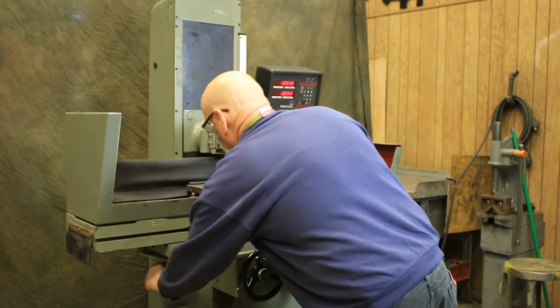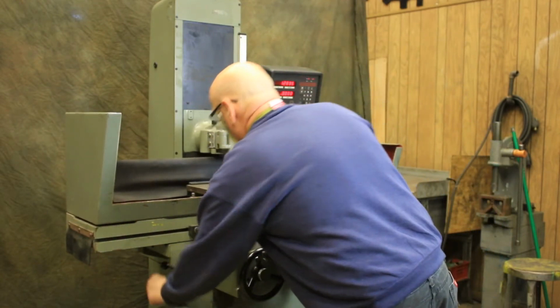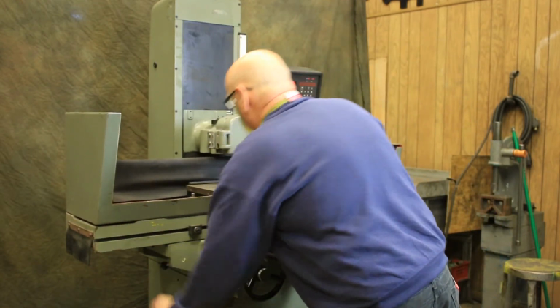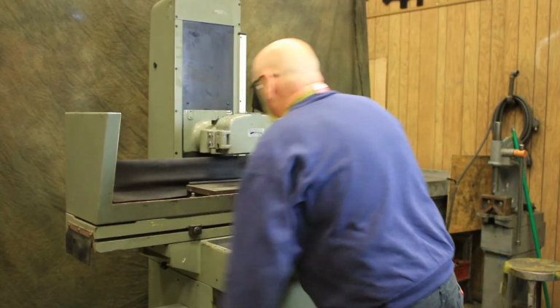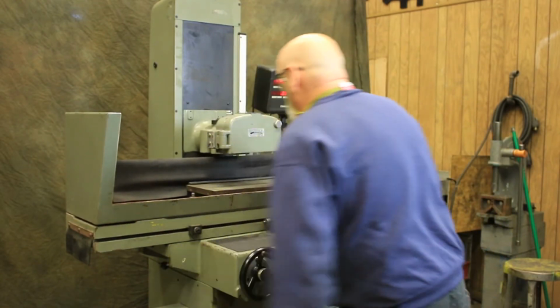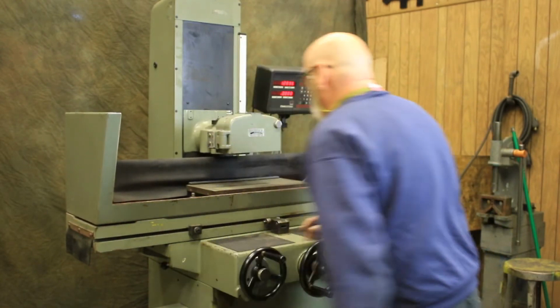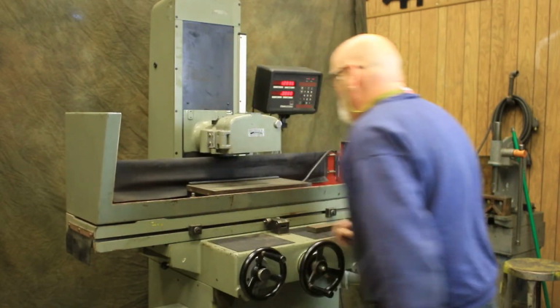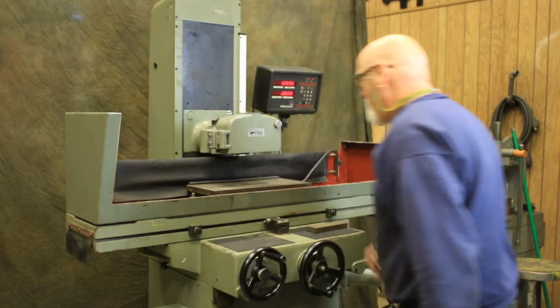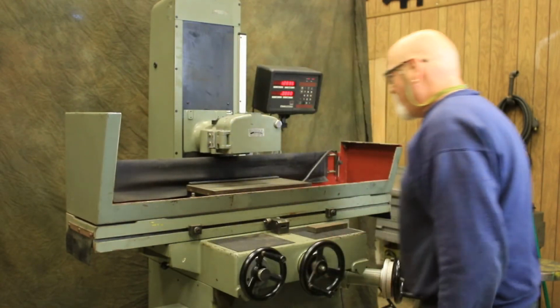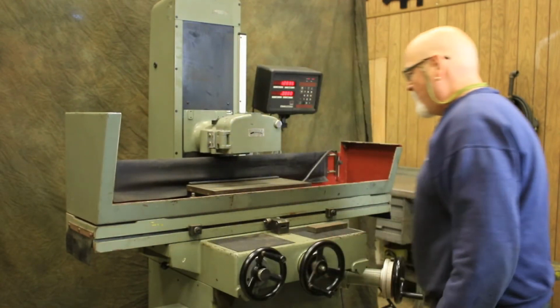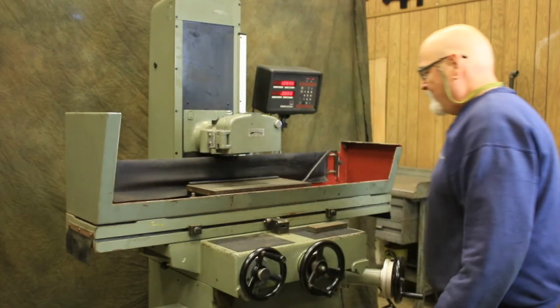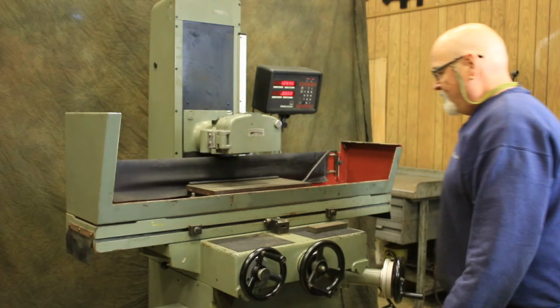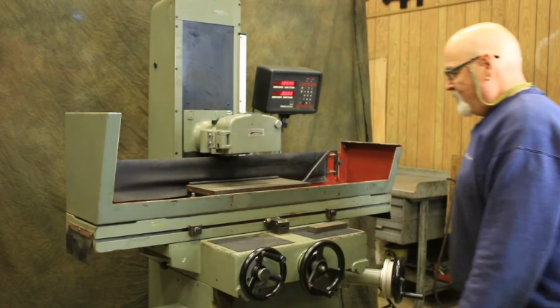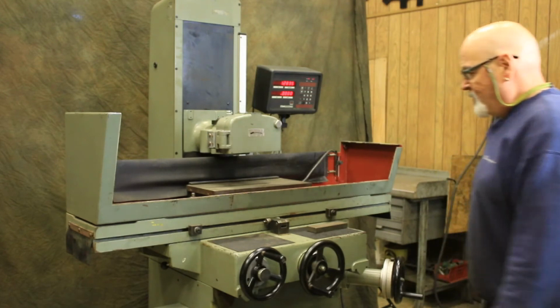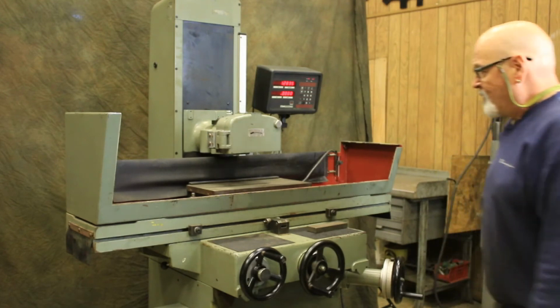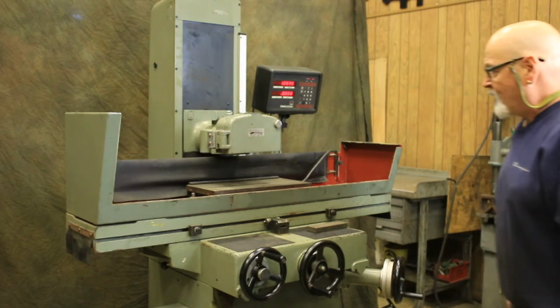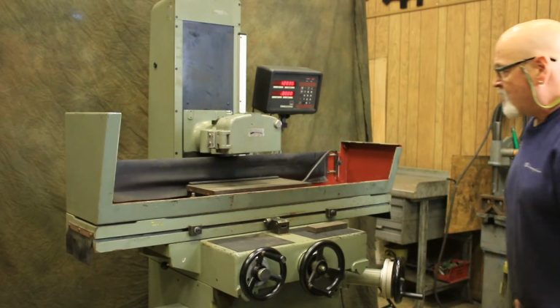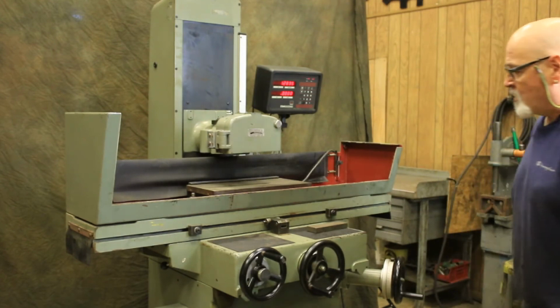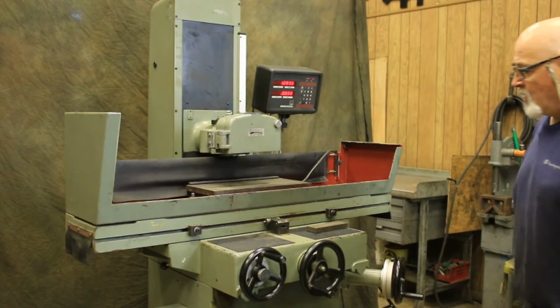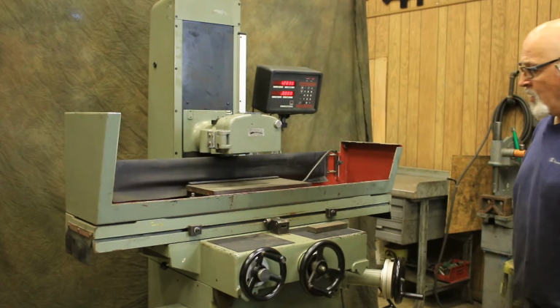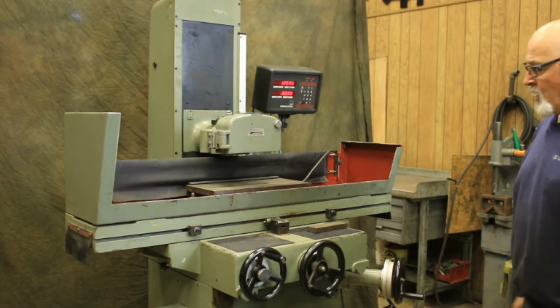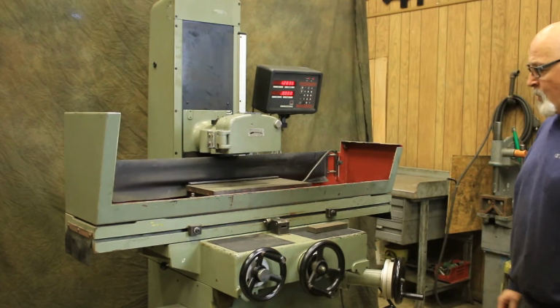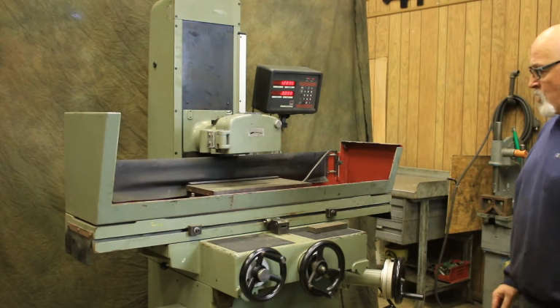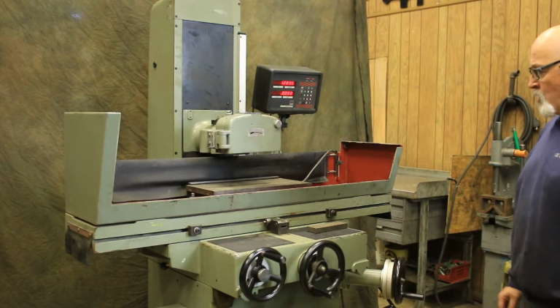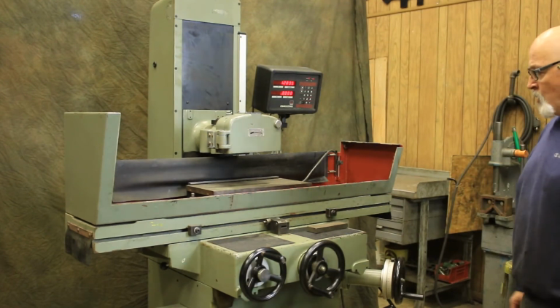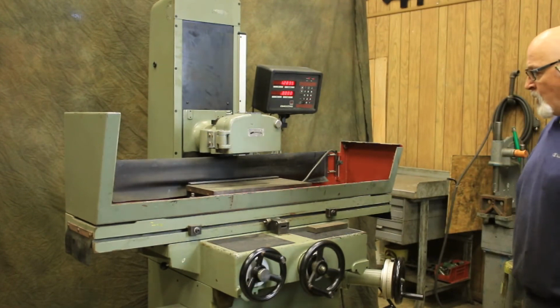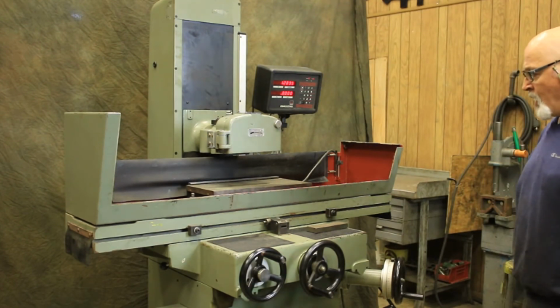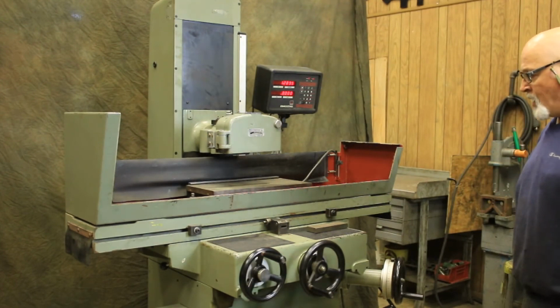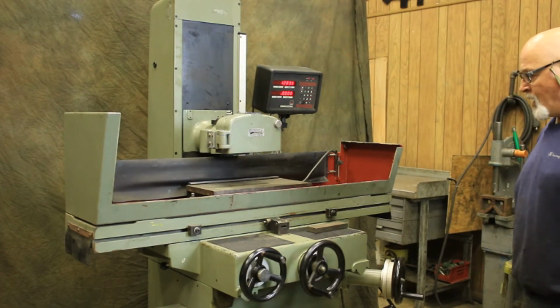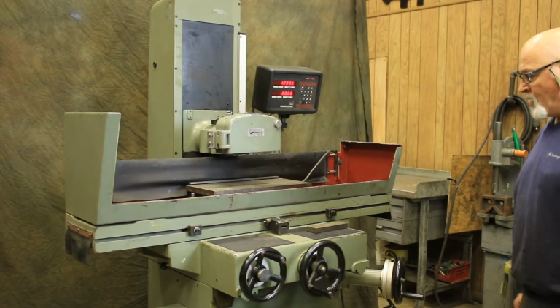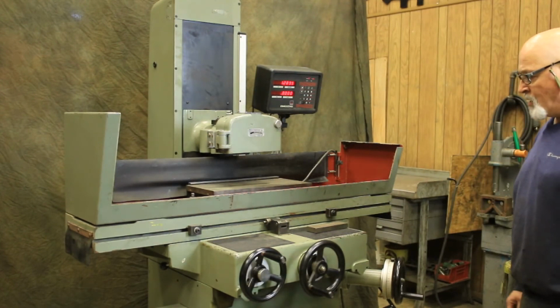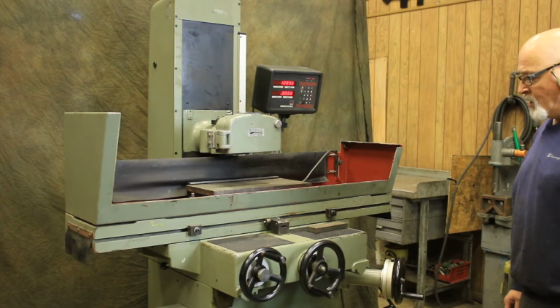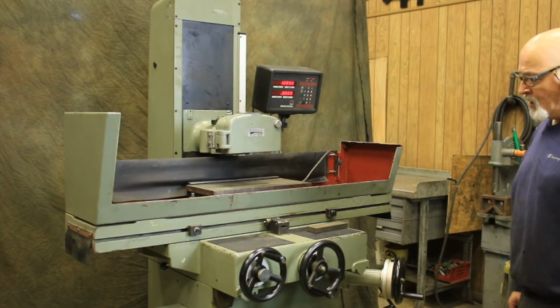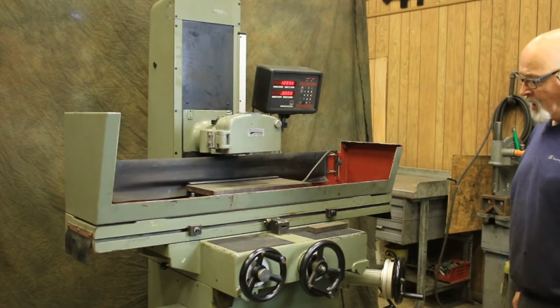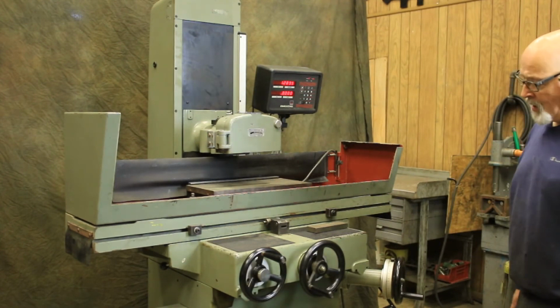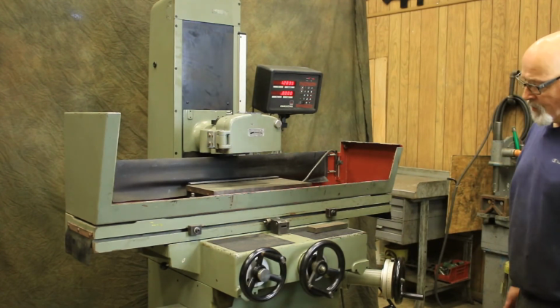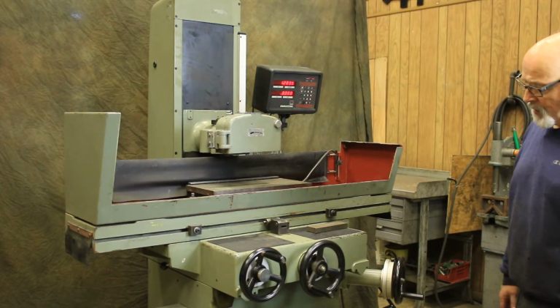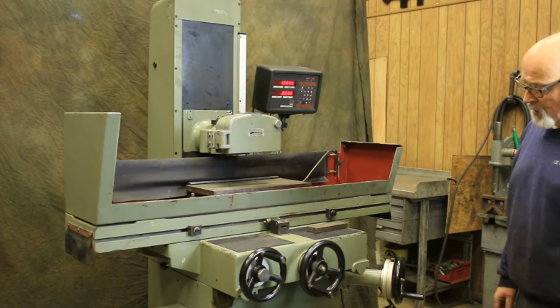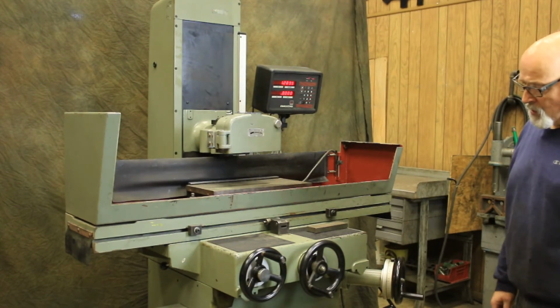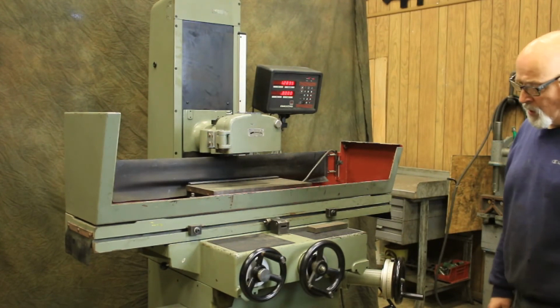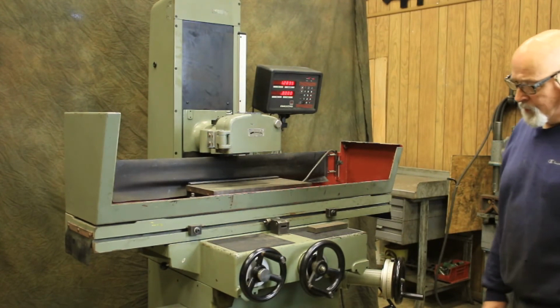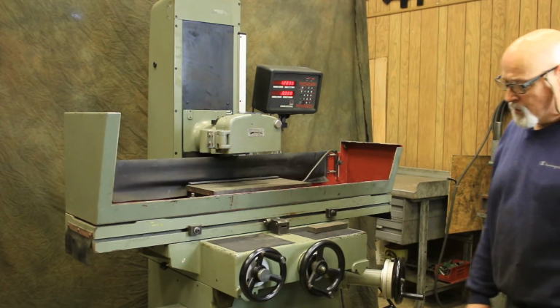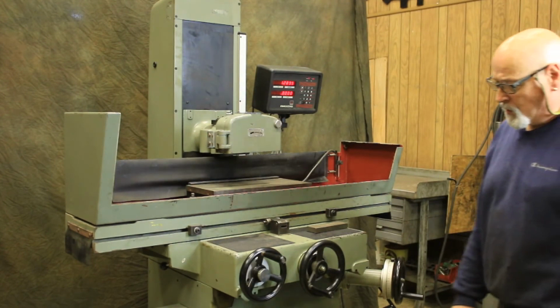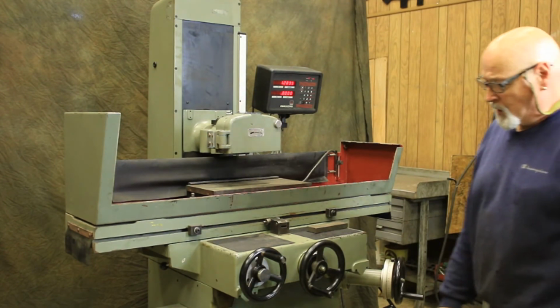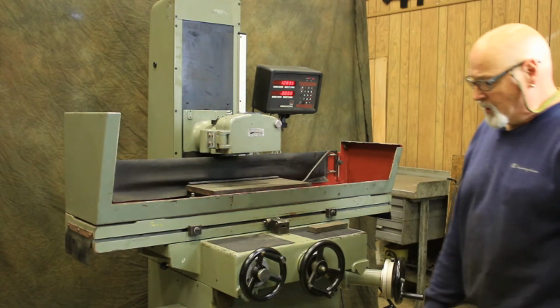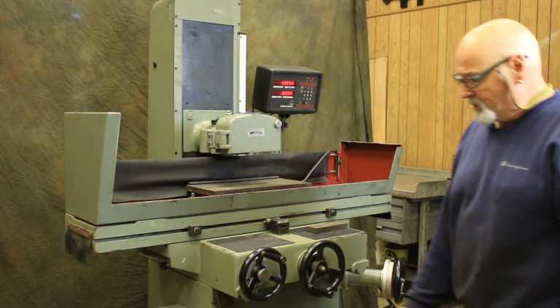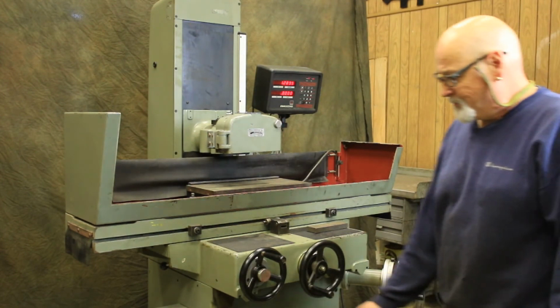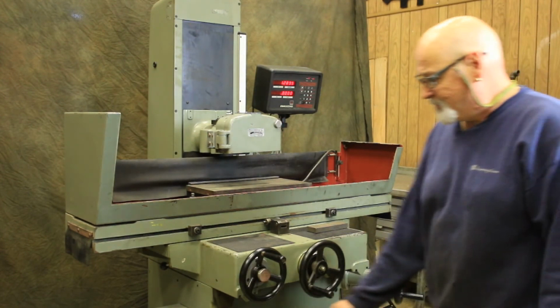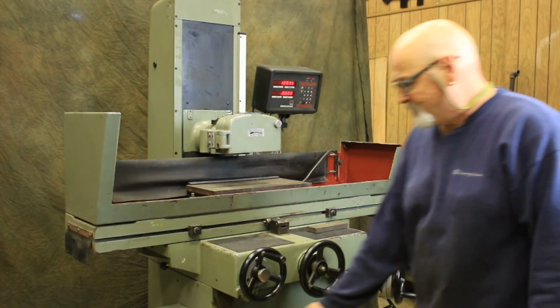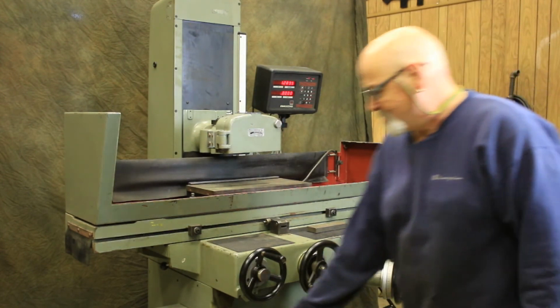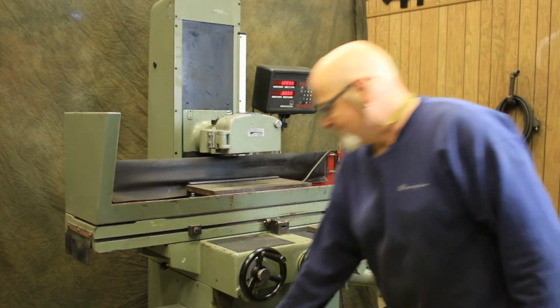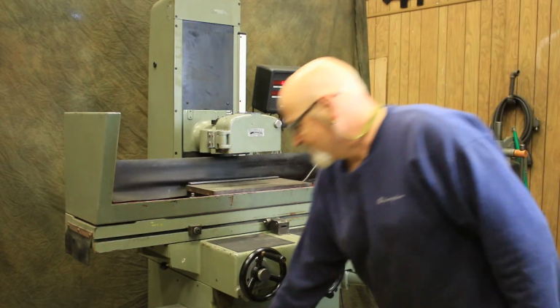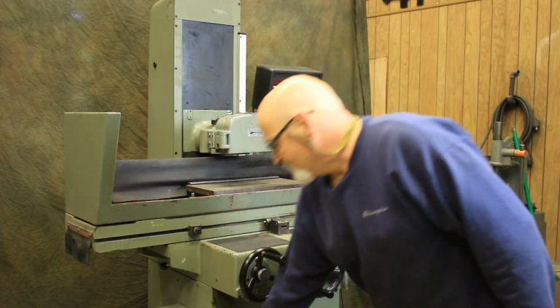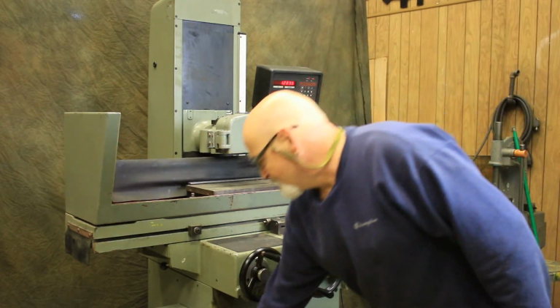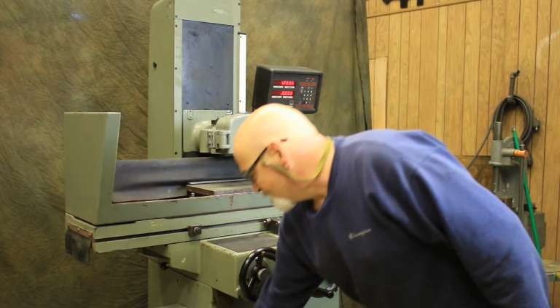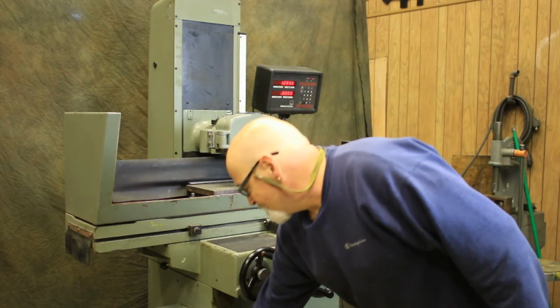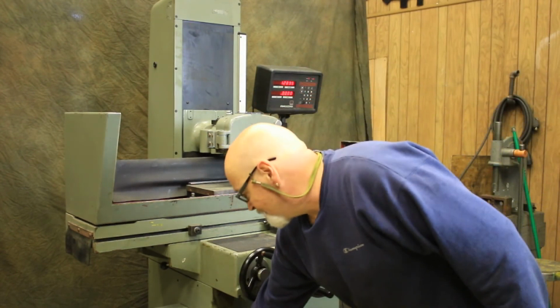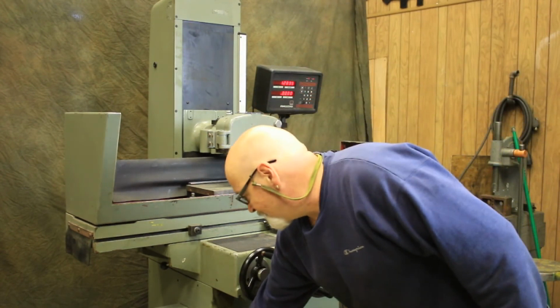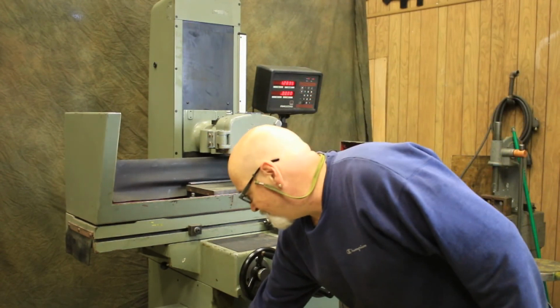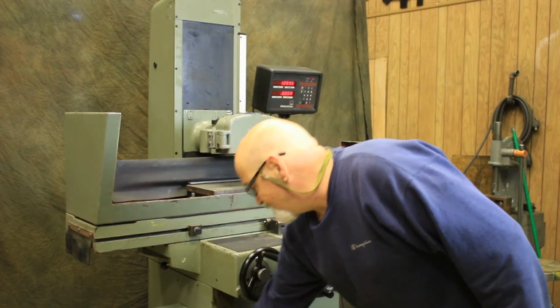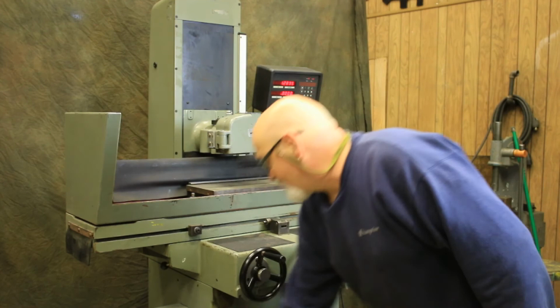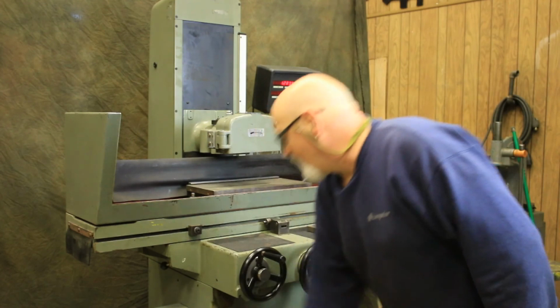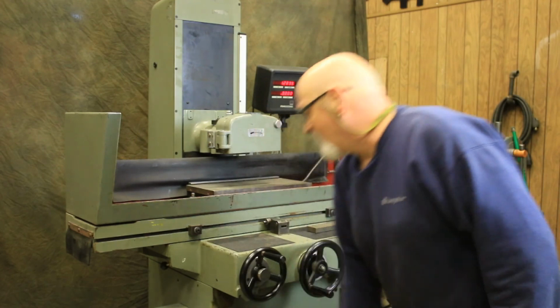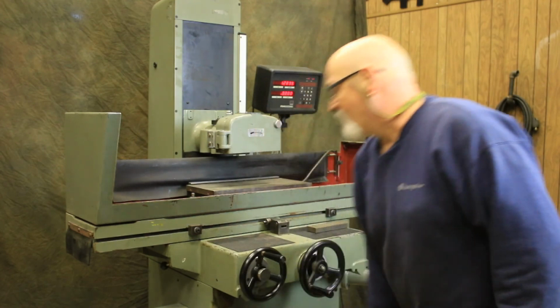And there you have it — that's the Mitsui 818 hand-feed surface grinder. Thank you.